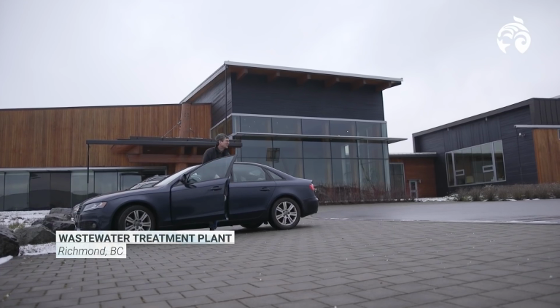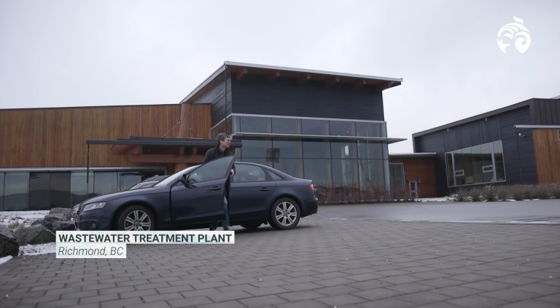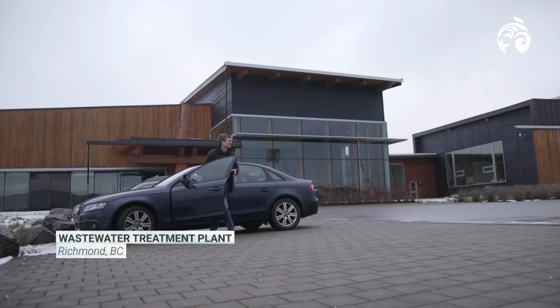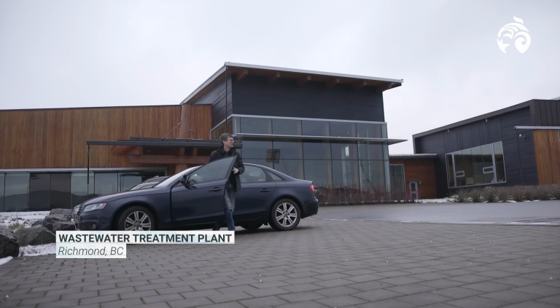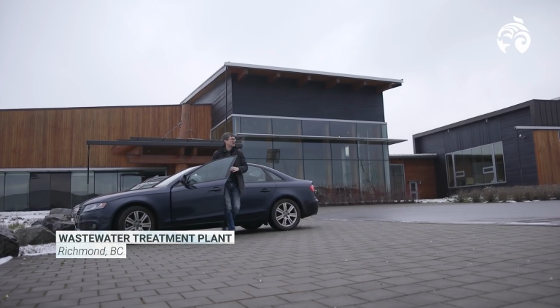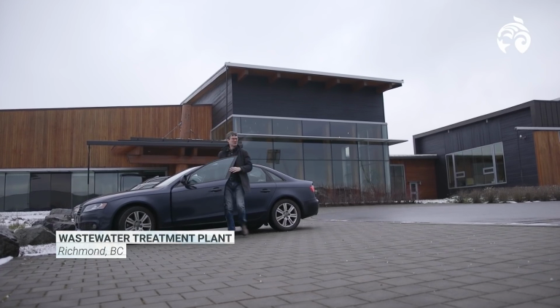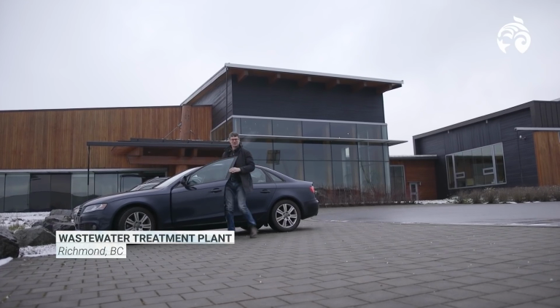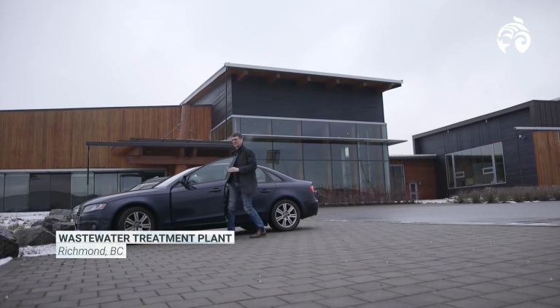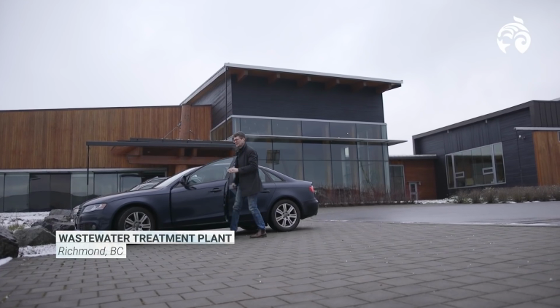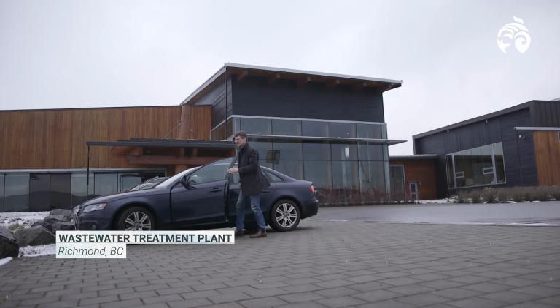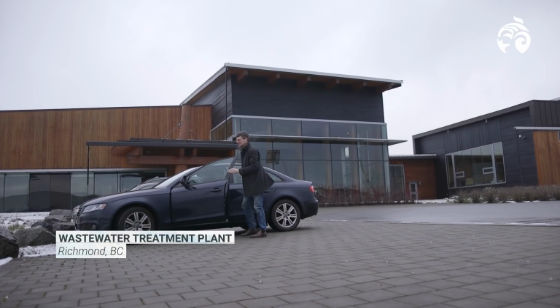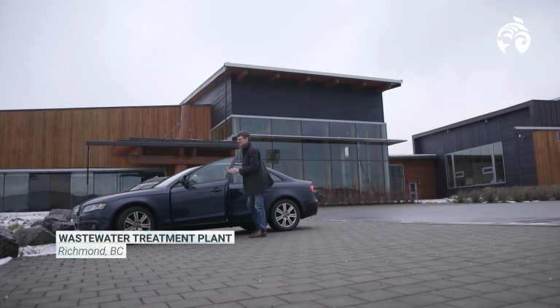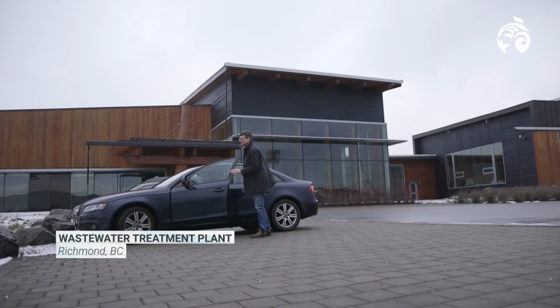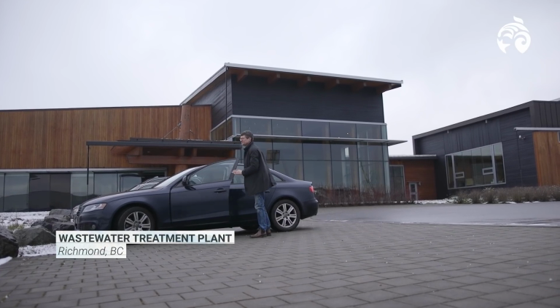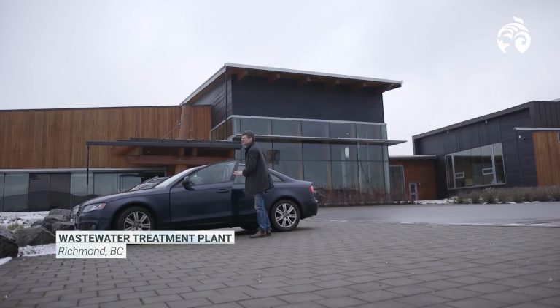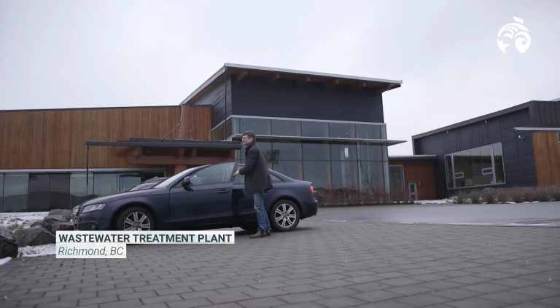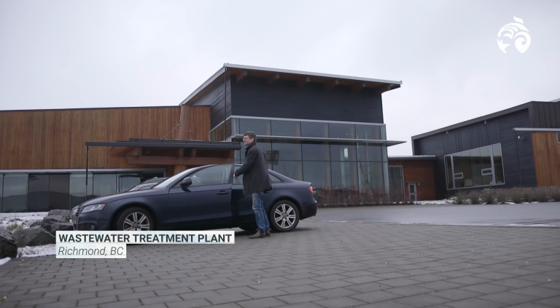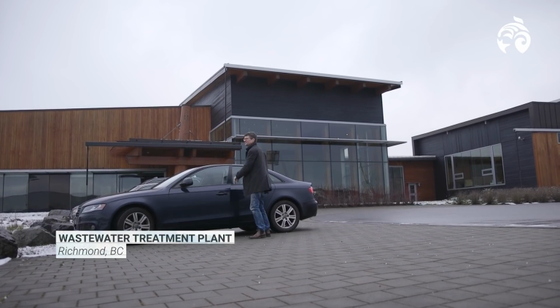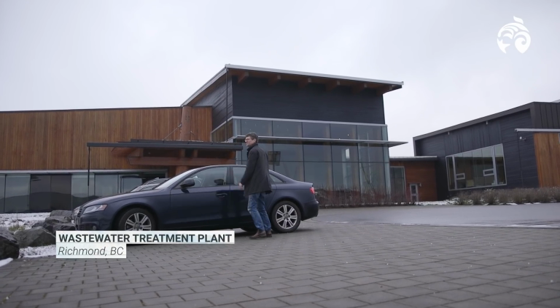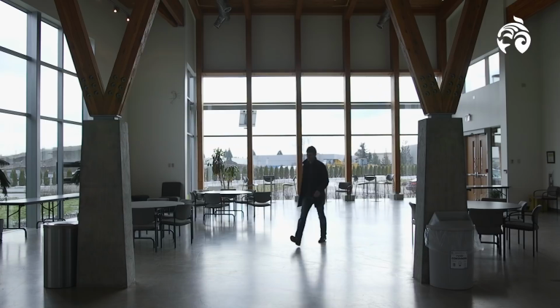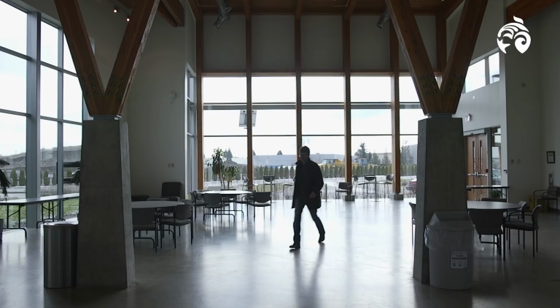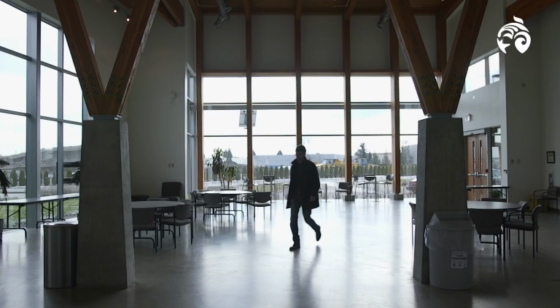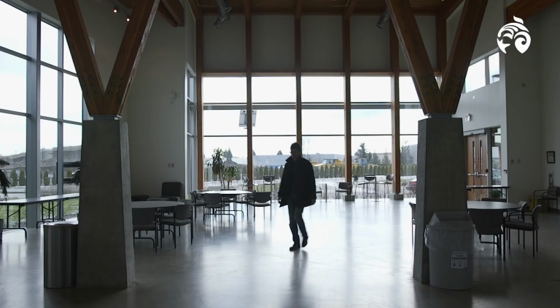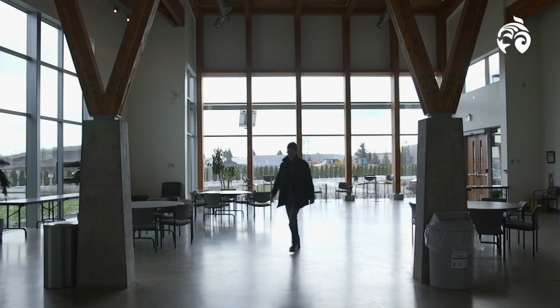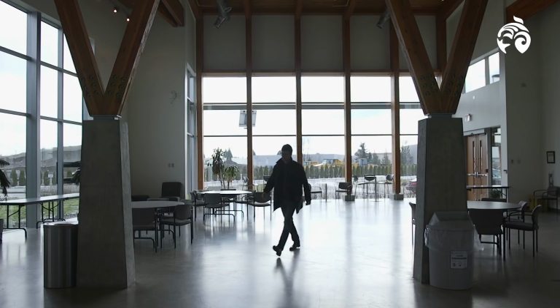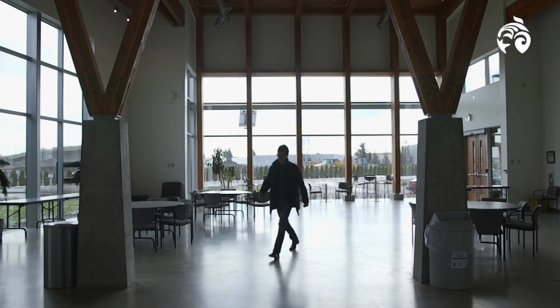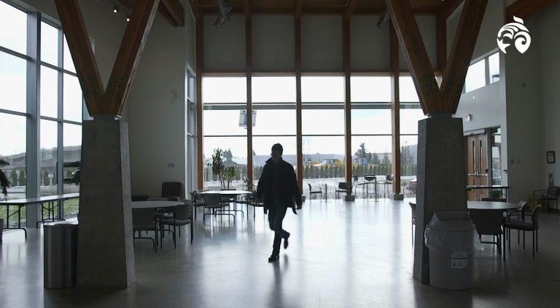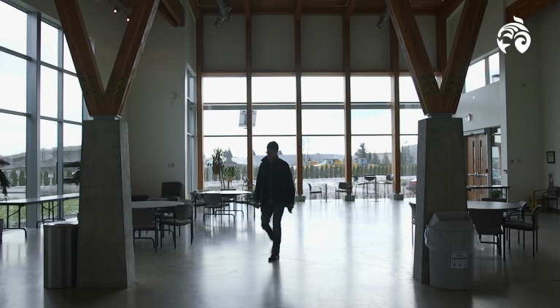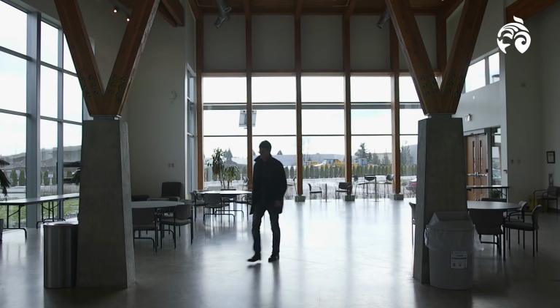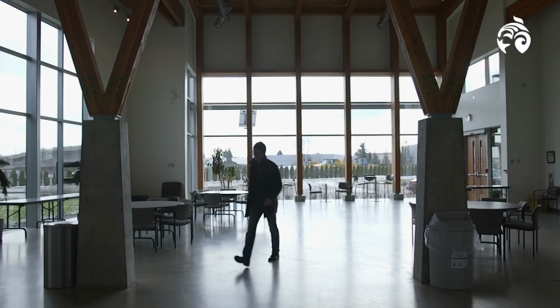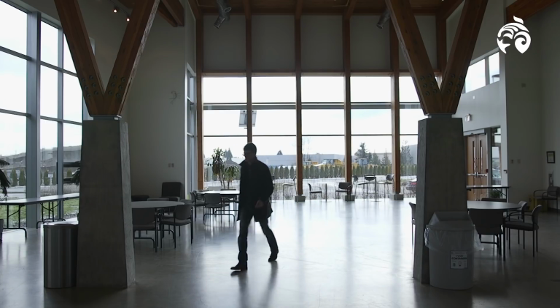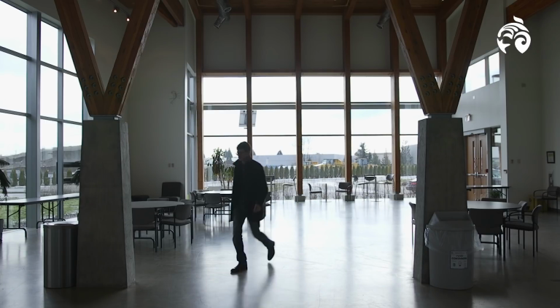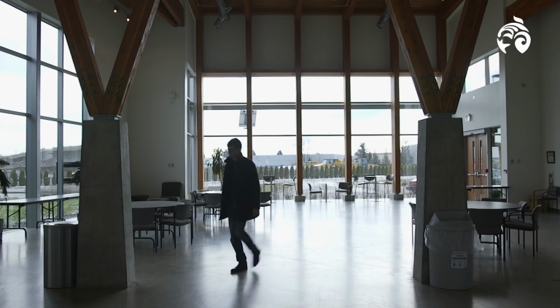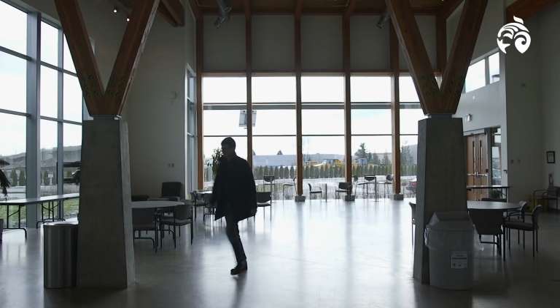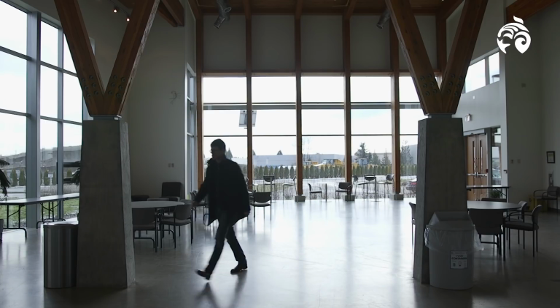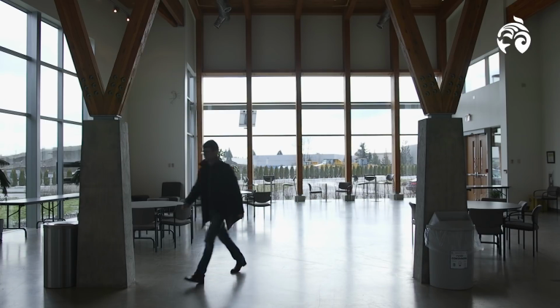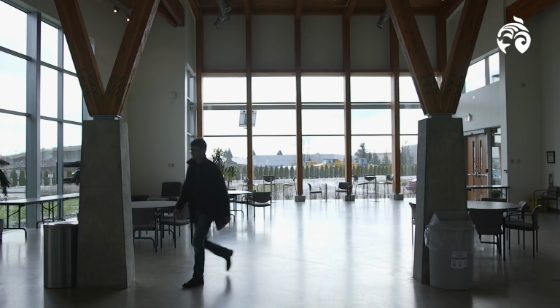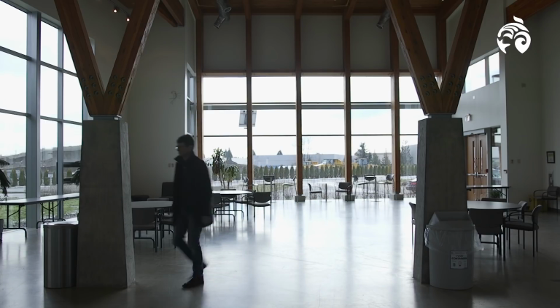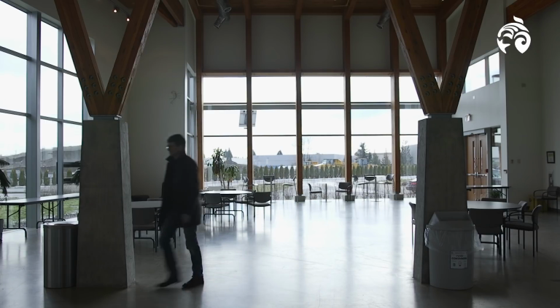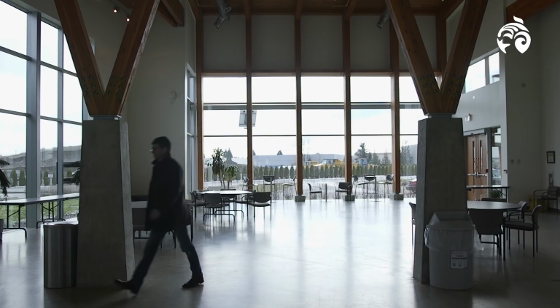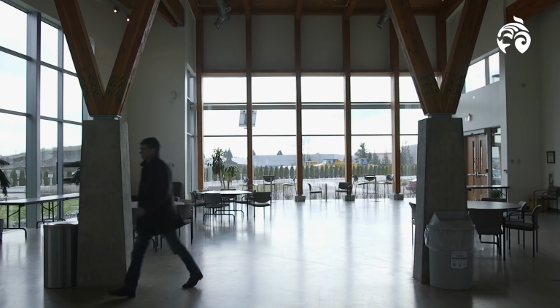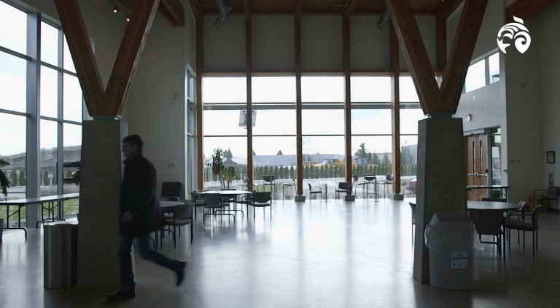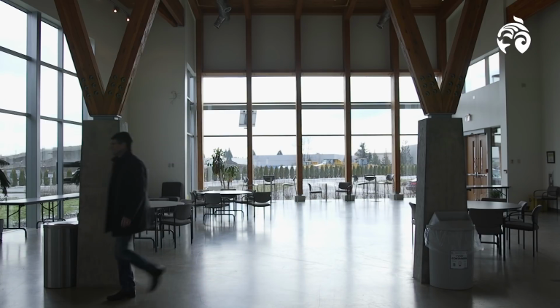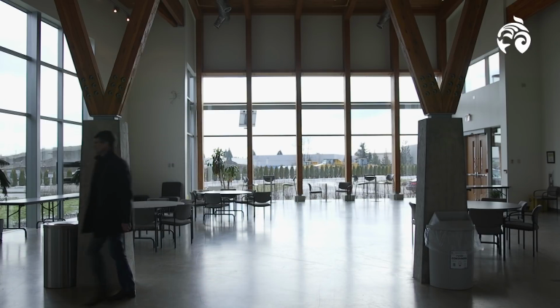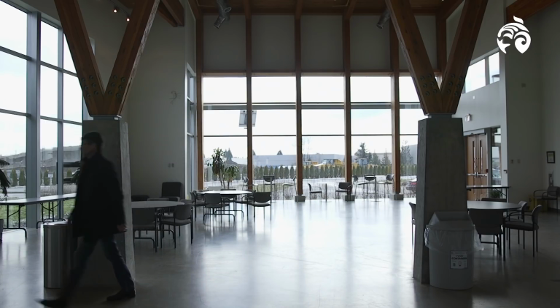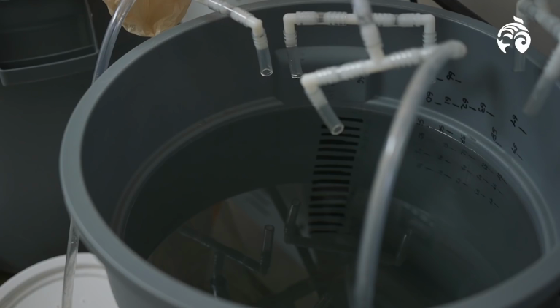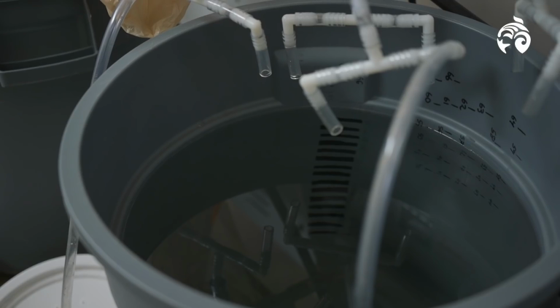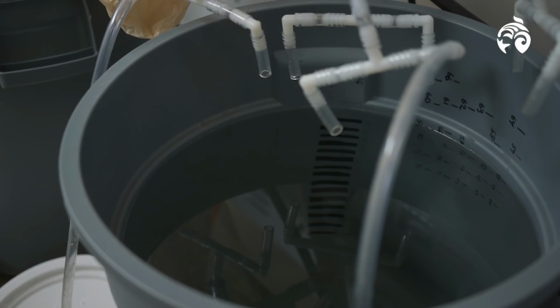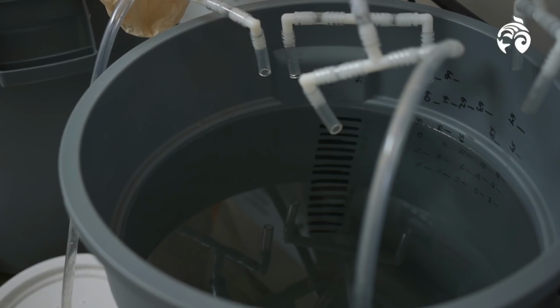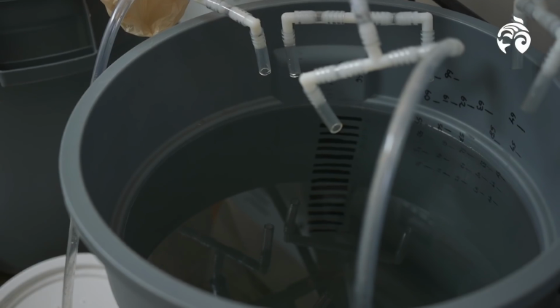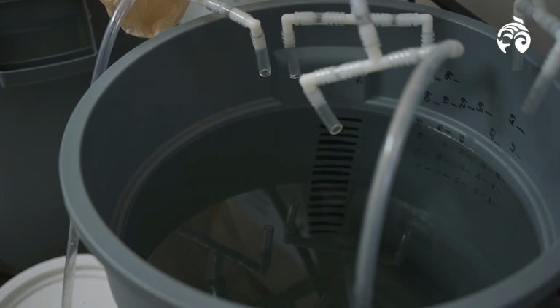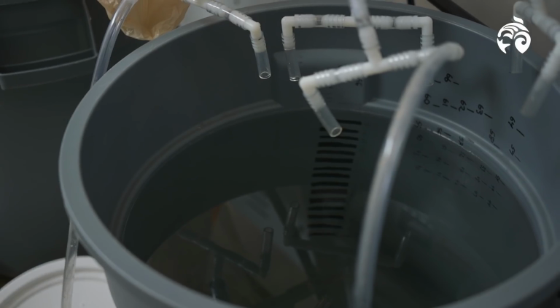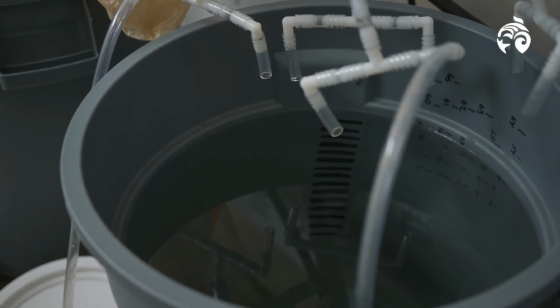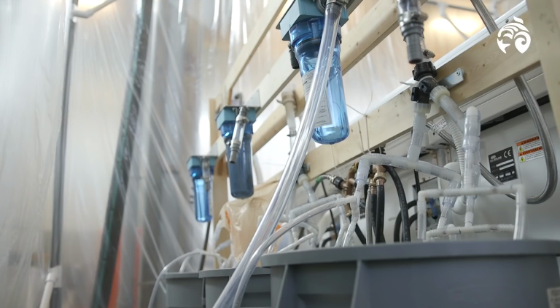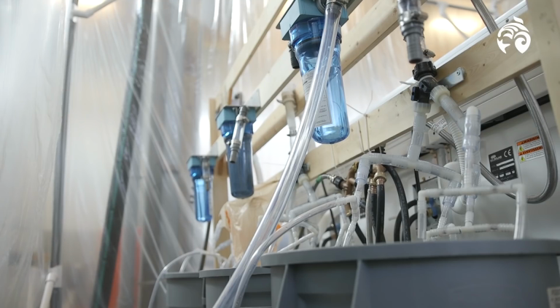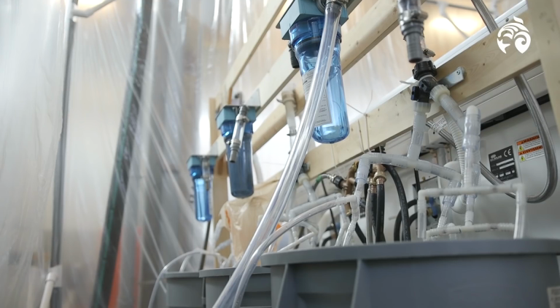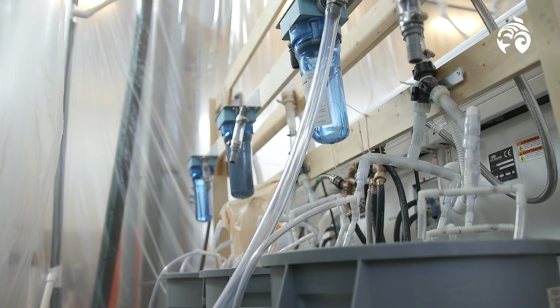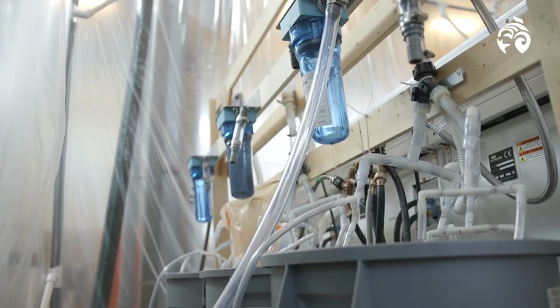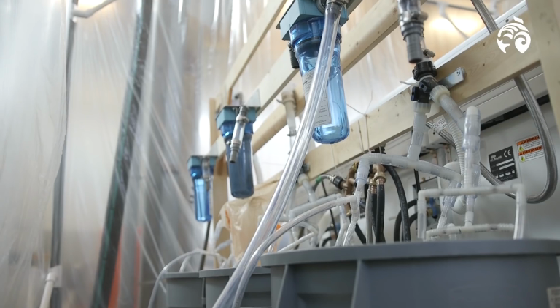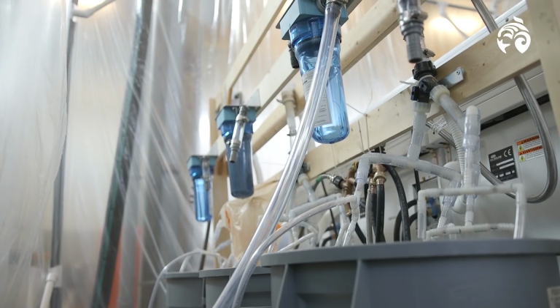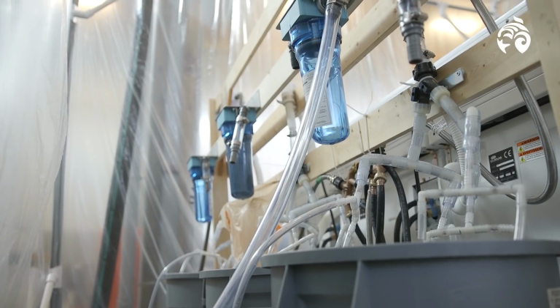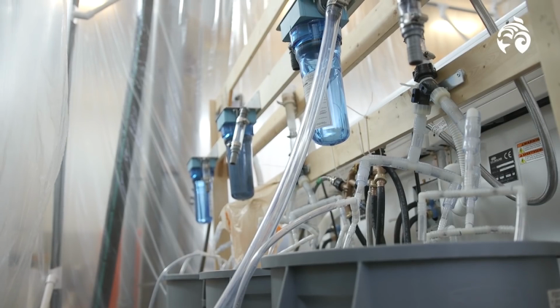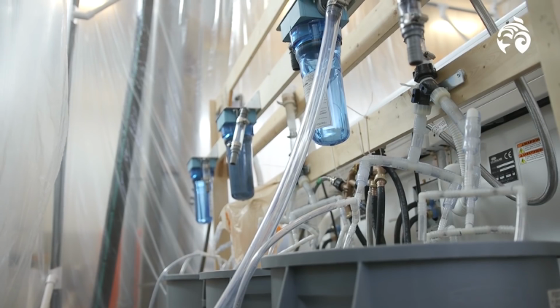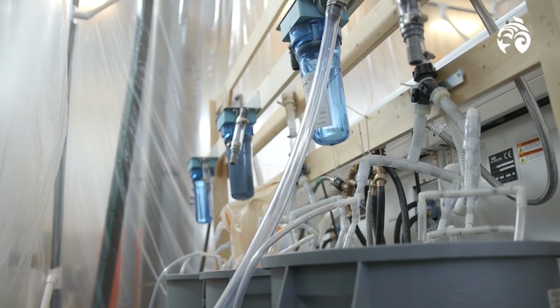The world's oceans are full of plastic and the more we look, the more we find that they're full of microplastic.